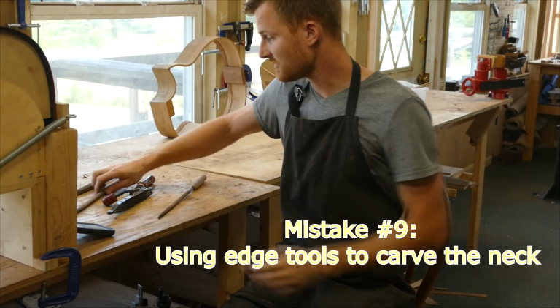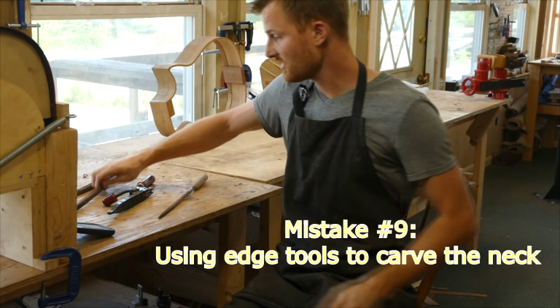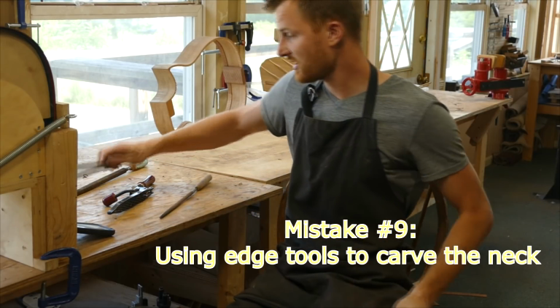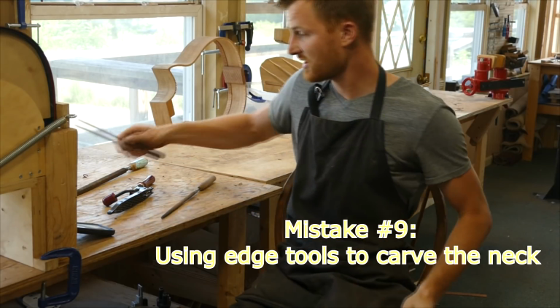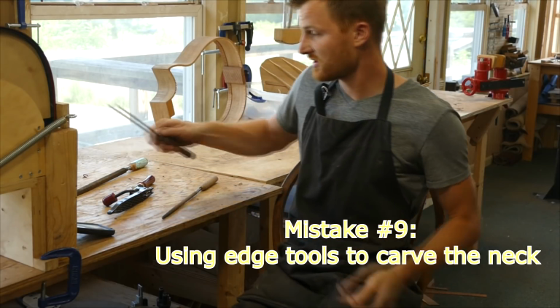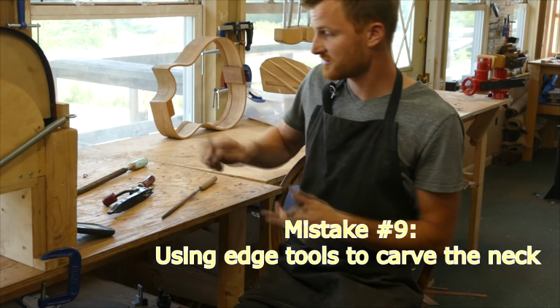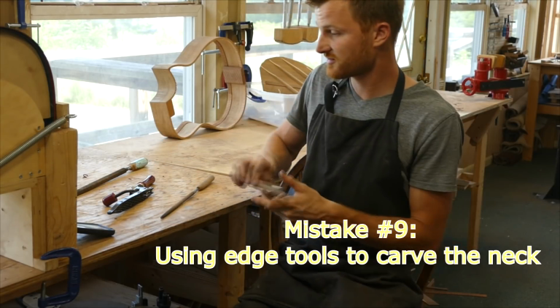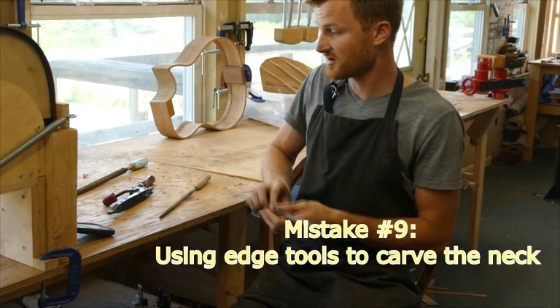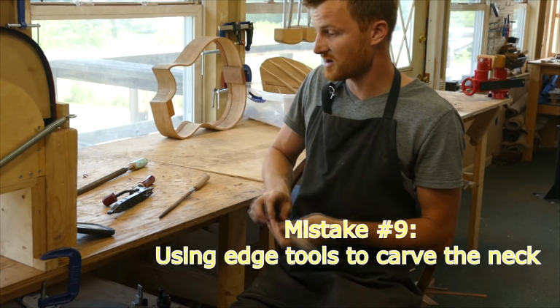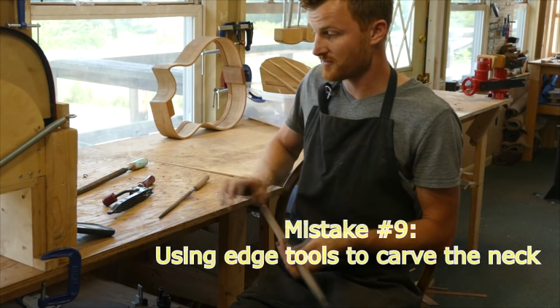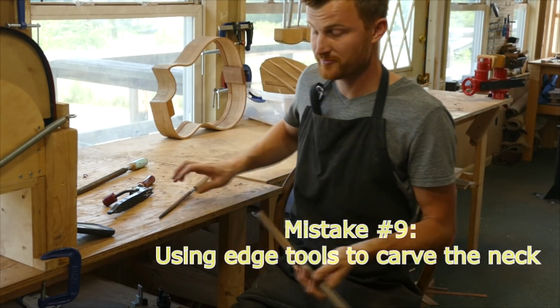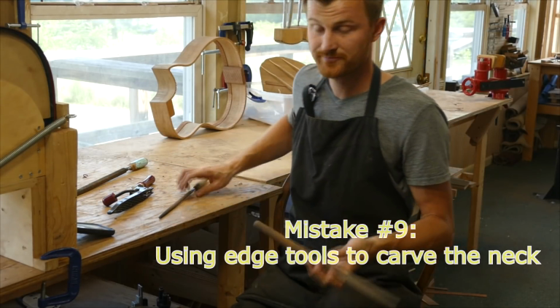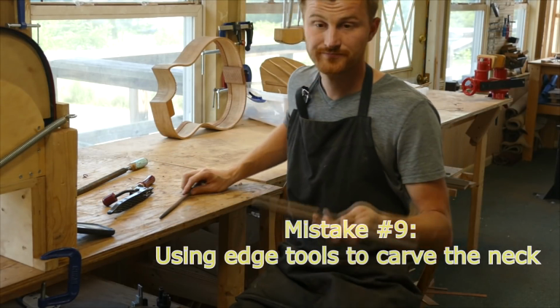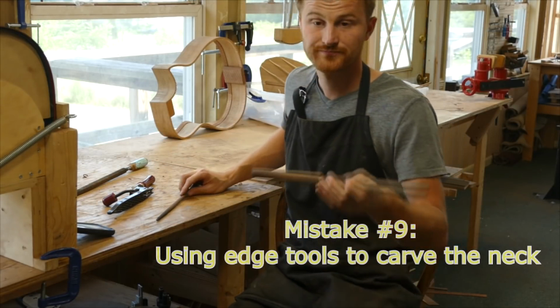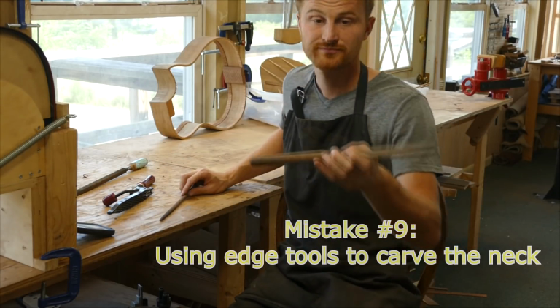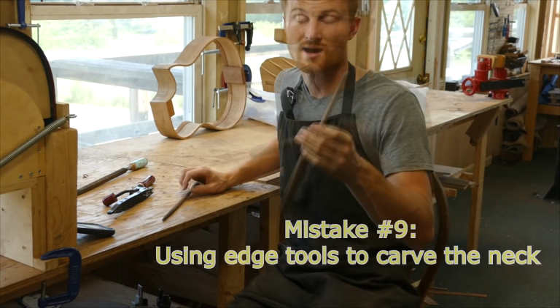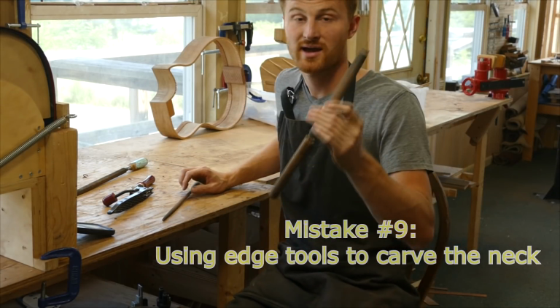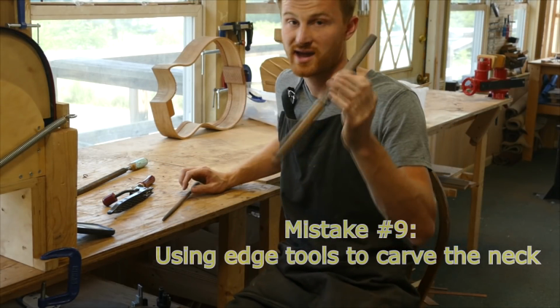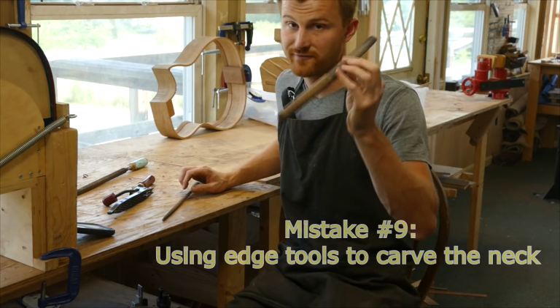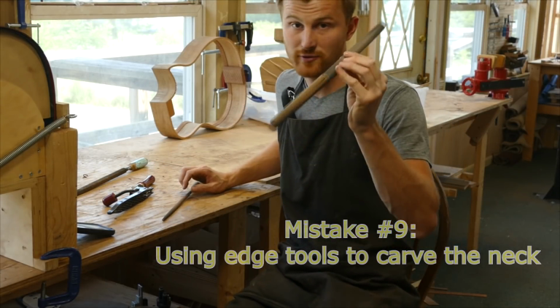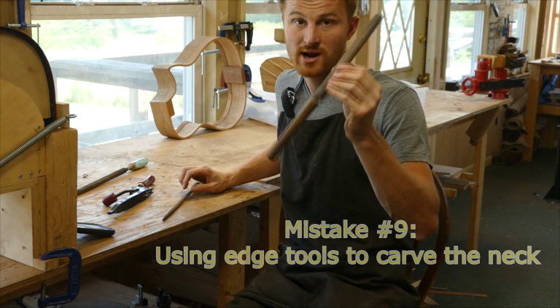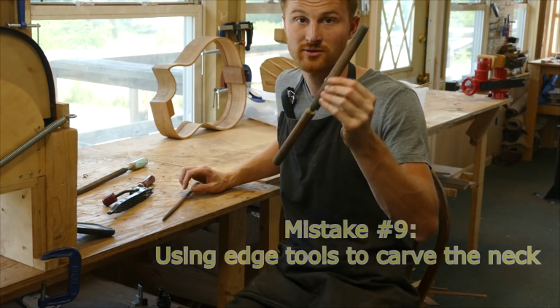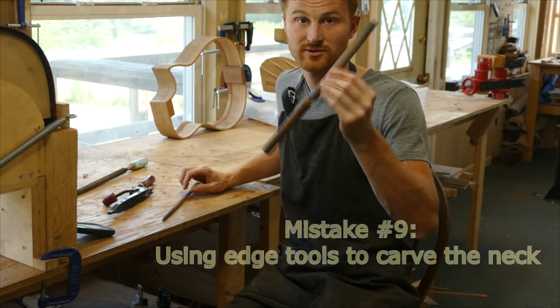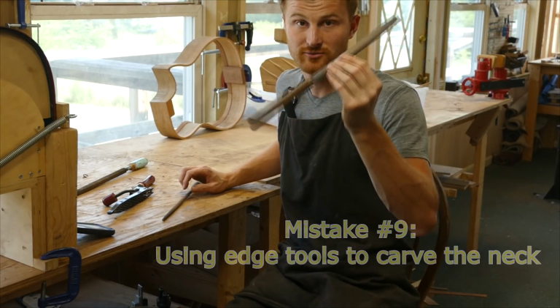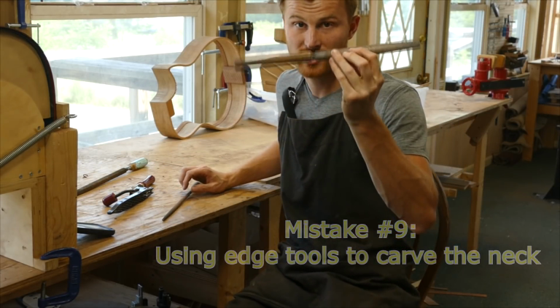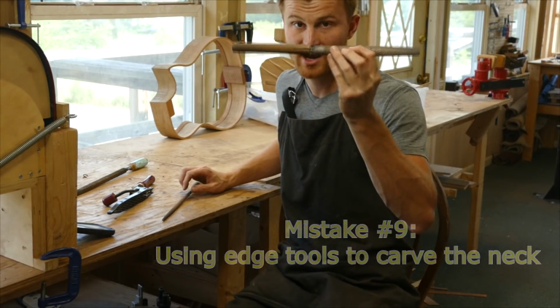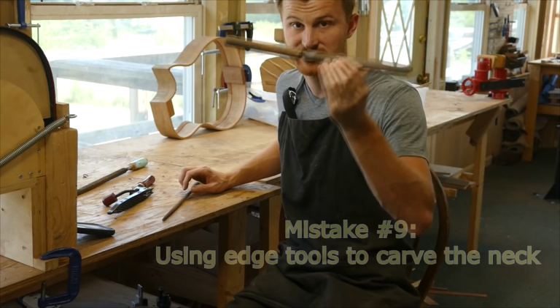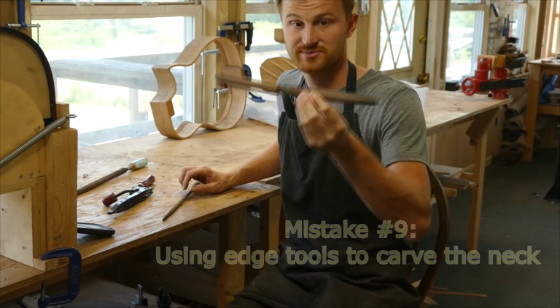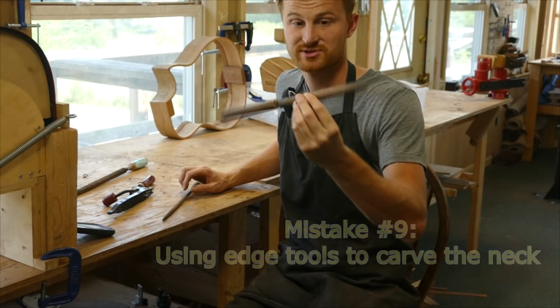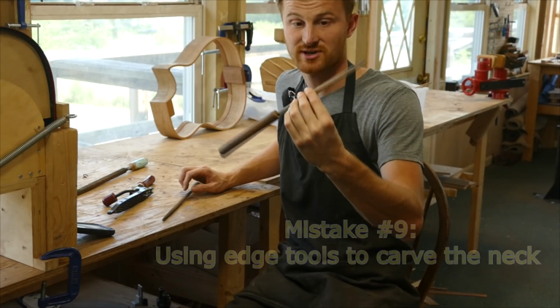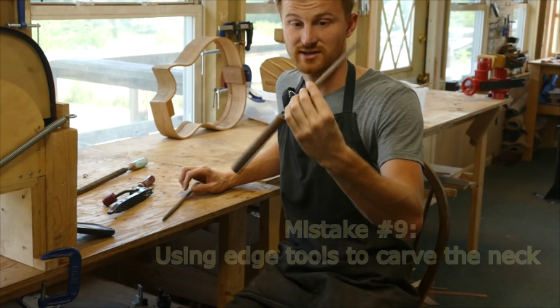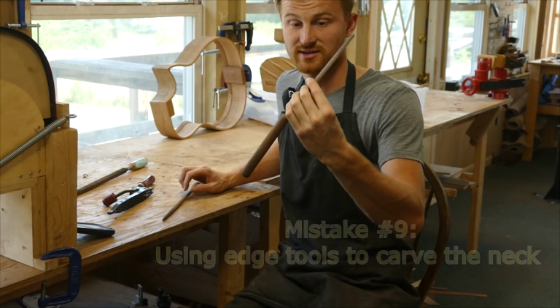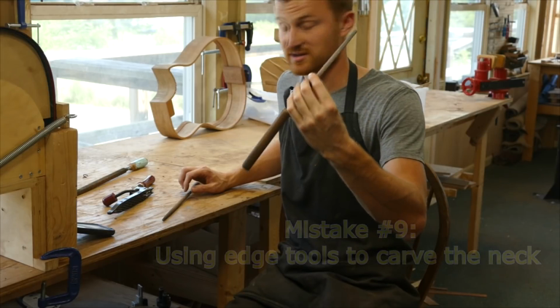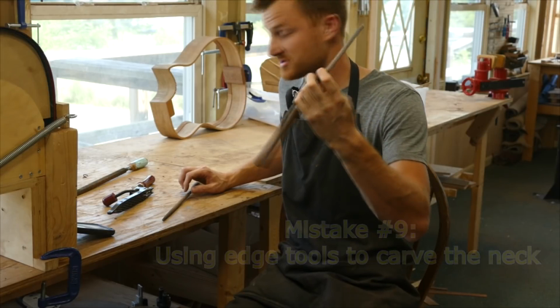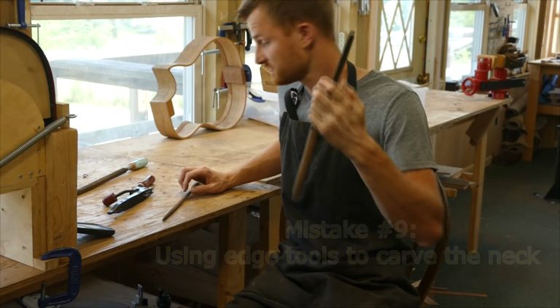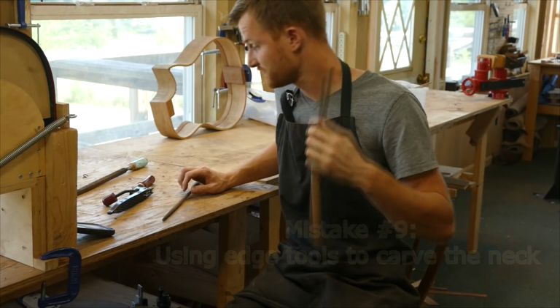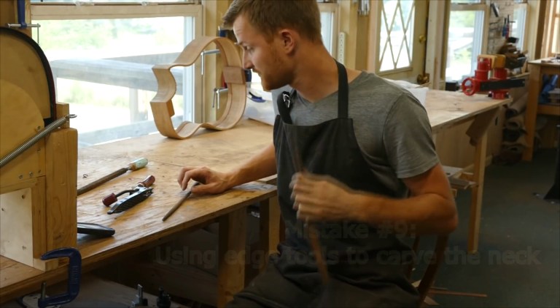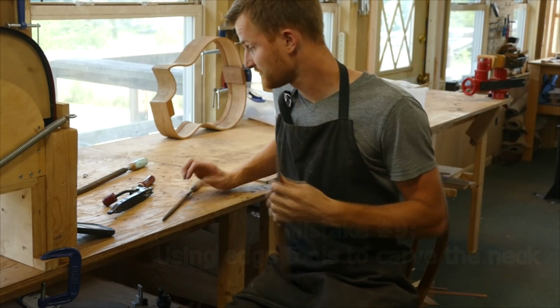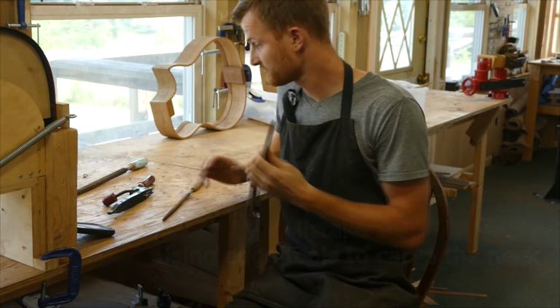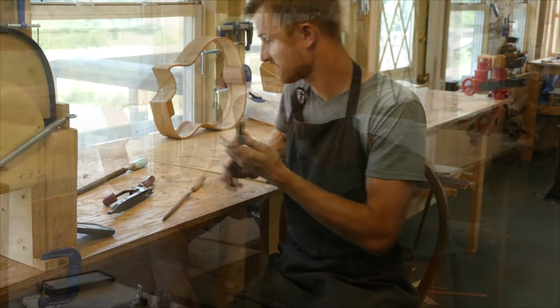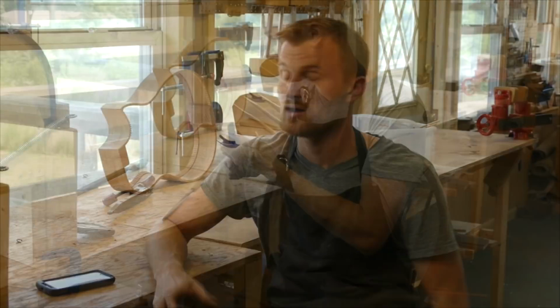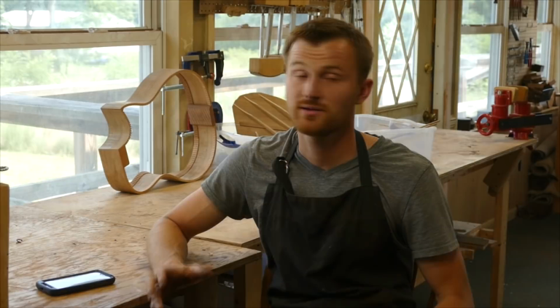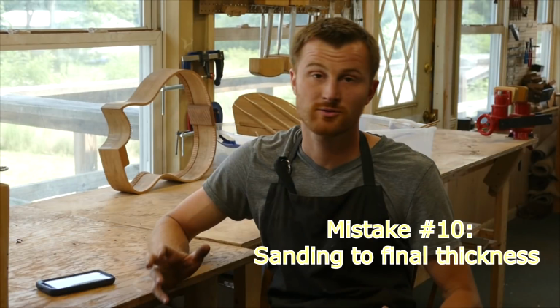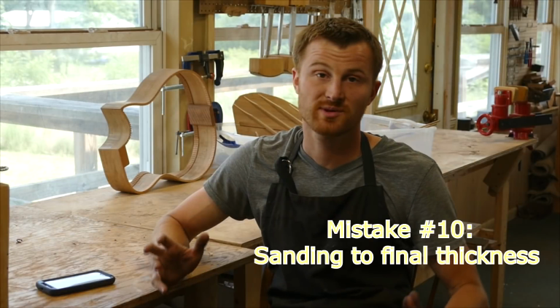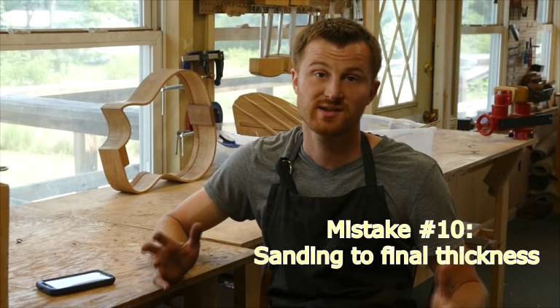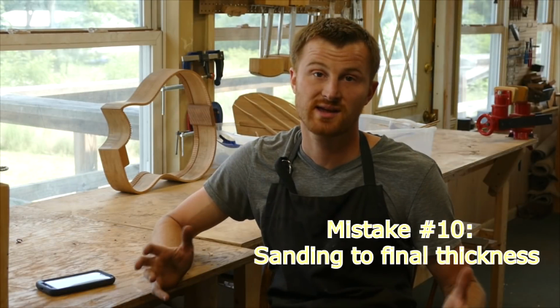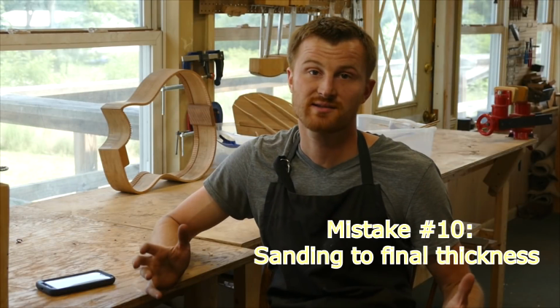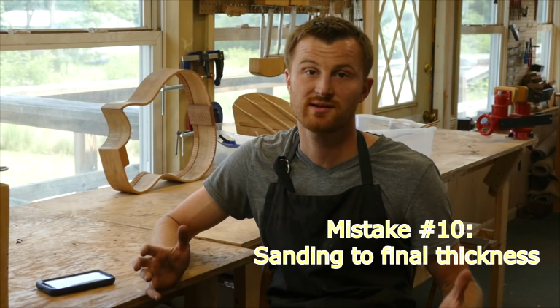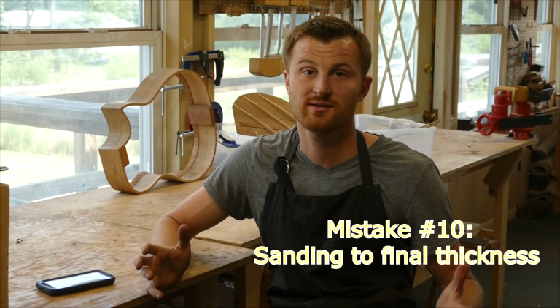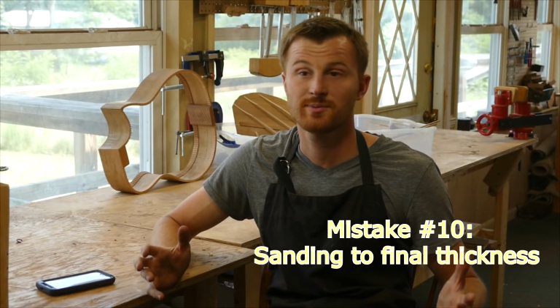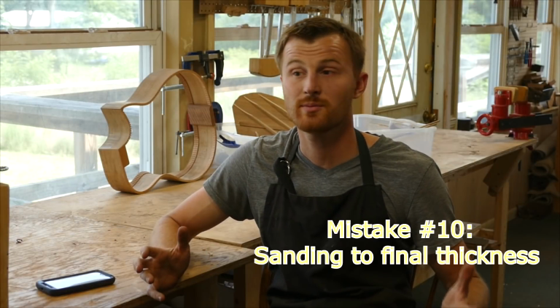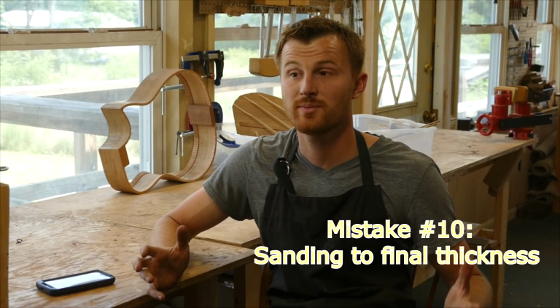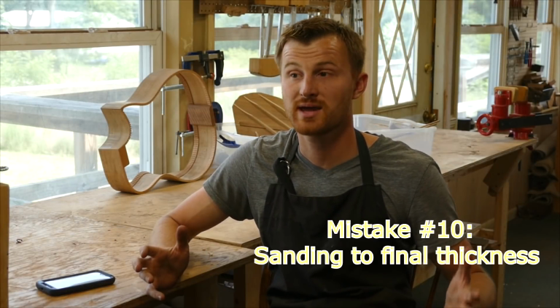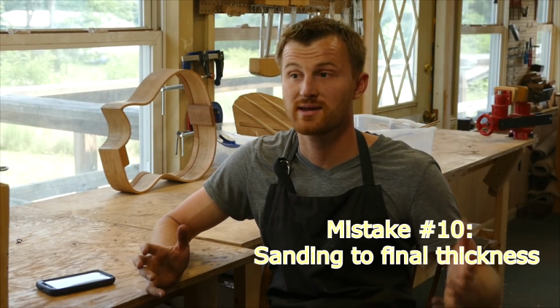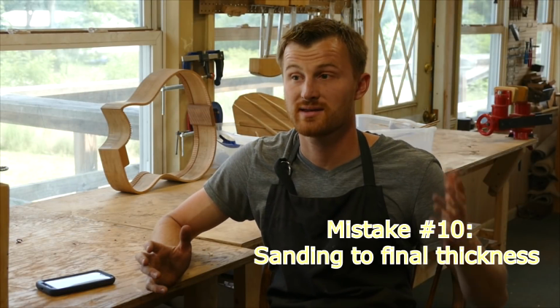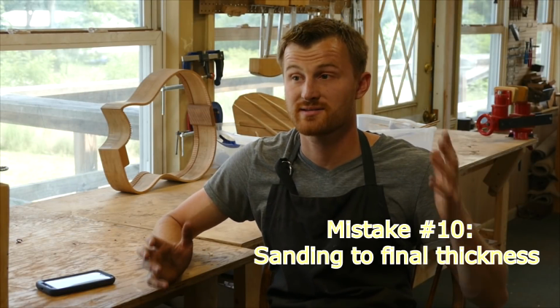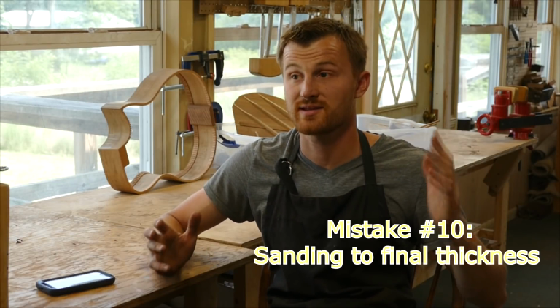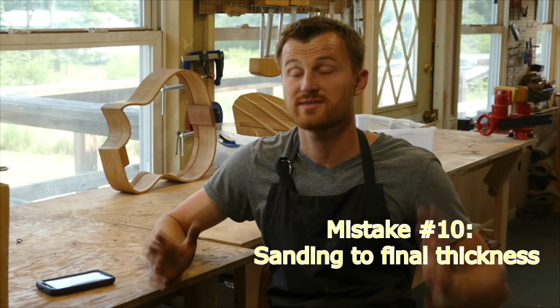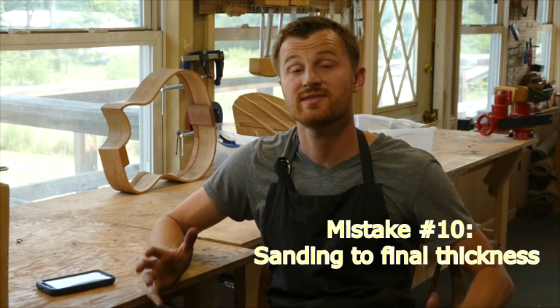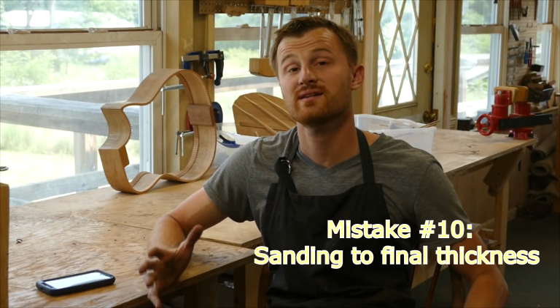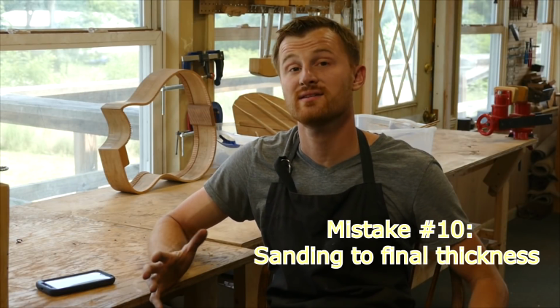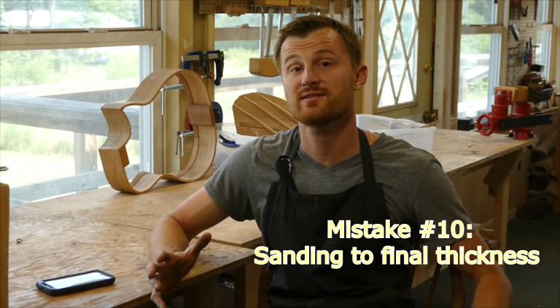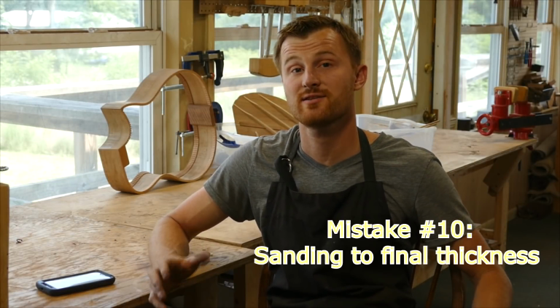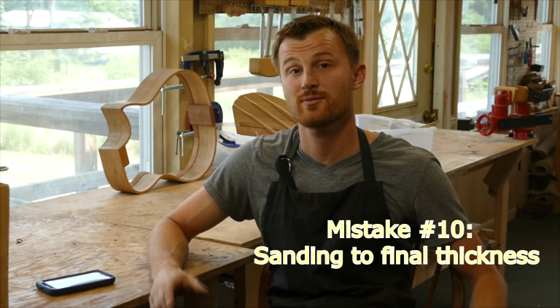The simple solution is to avoid edge tools for neck carving as a beginner and use files and rasps instead.